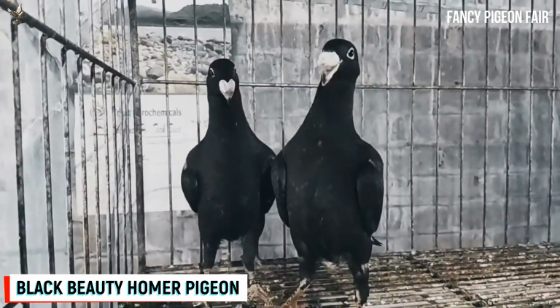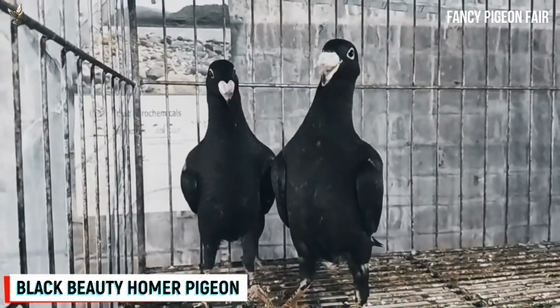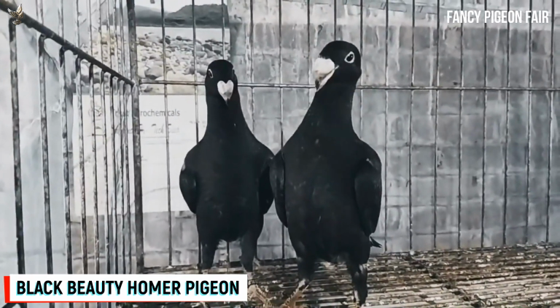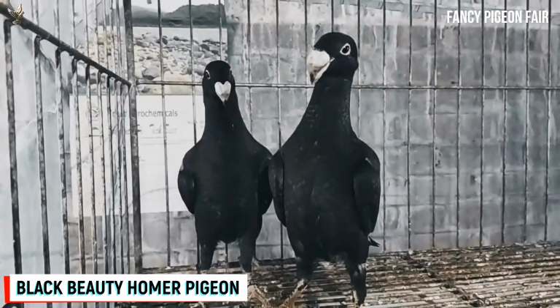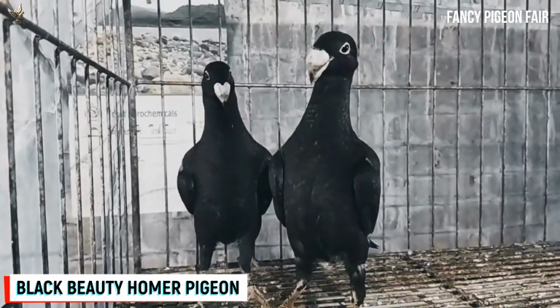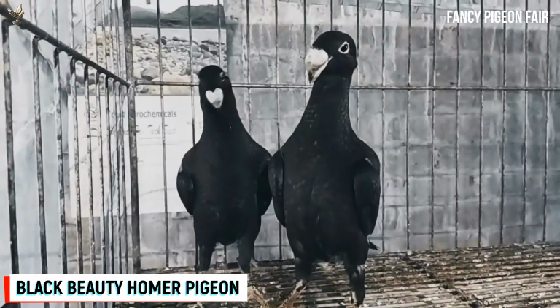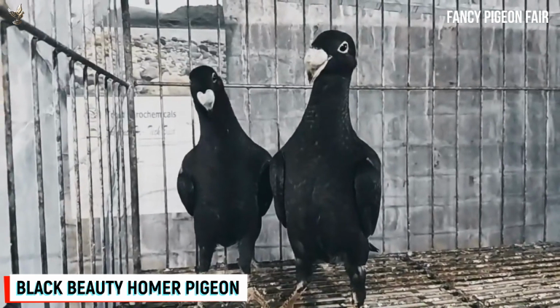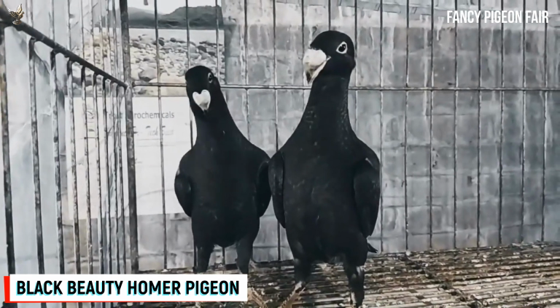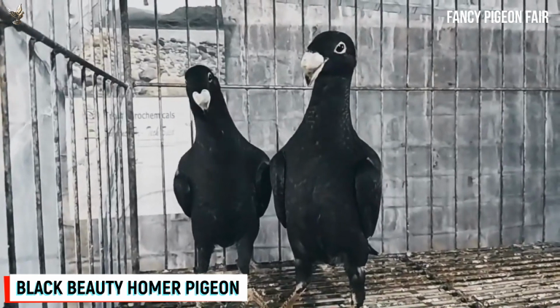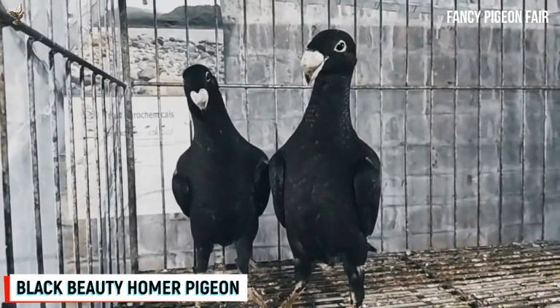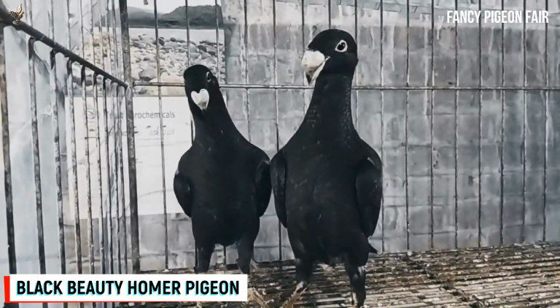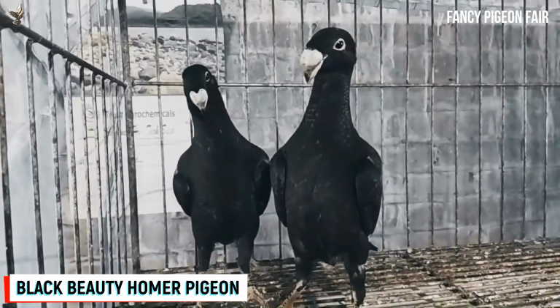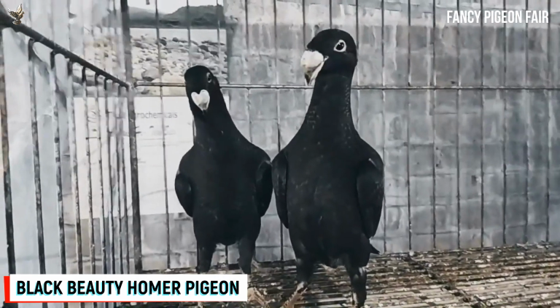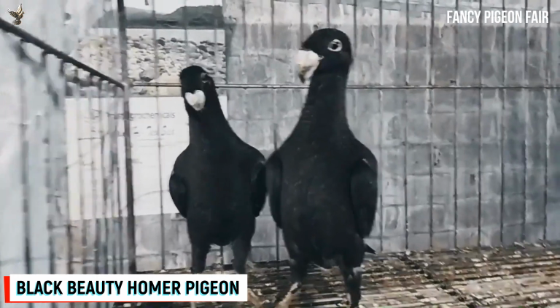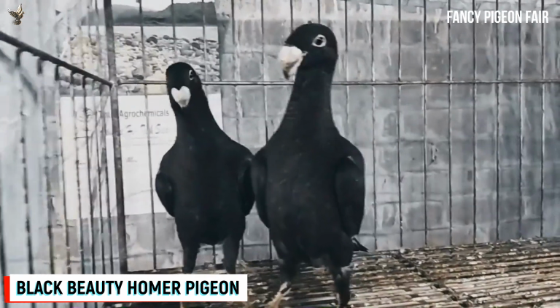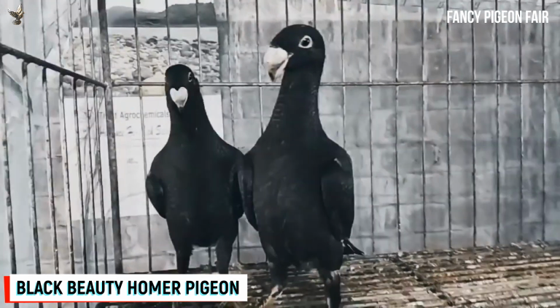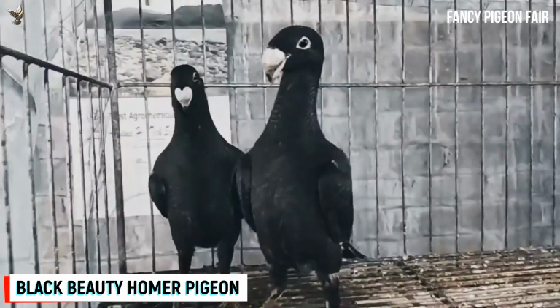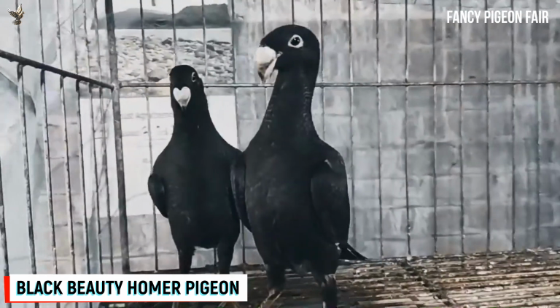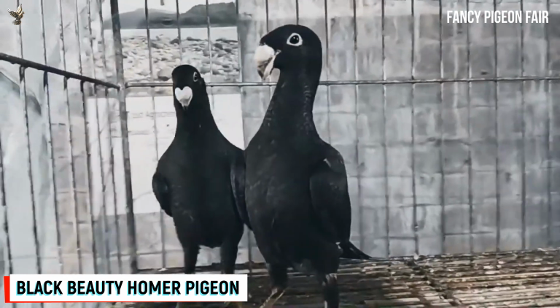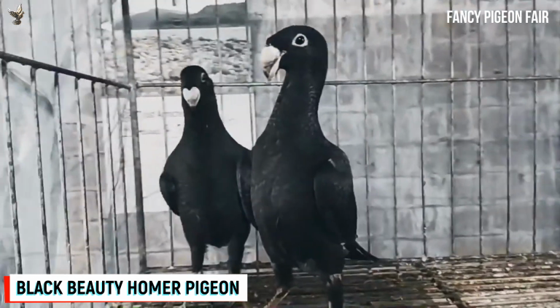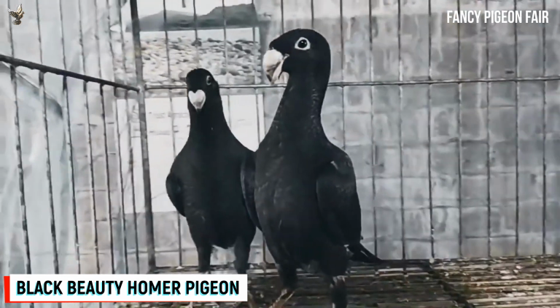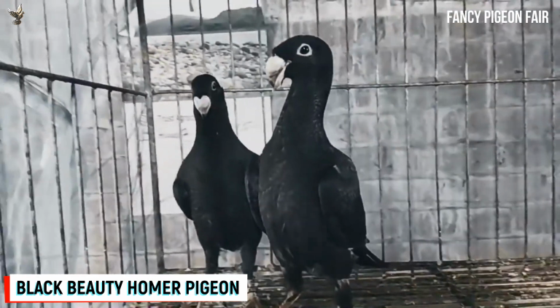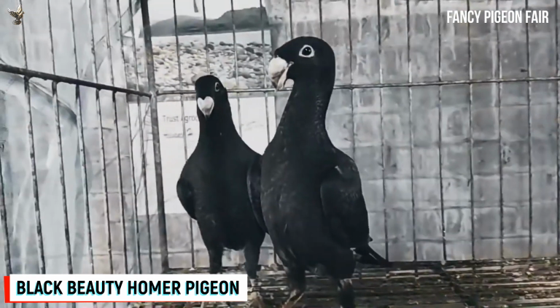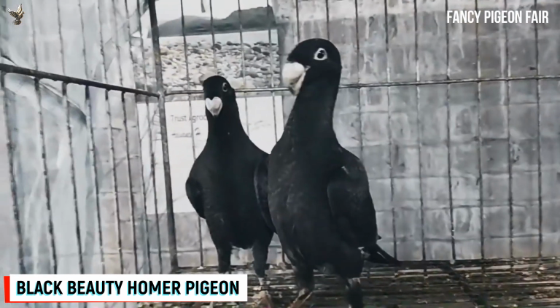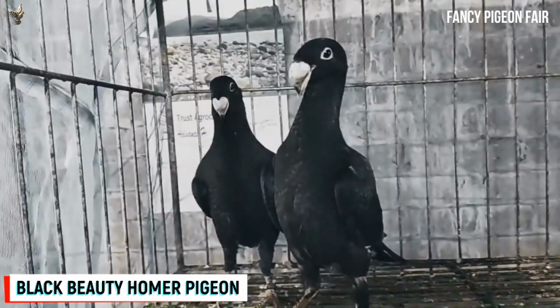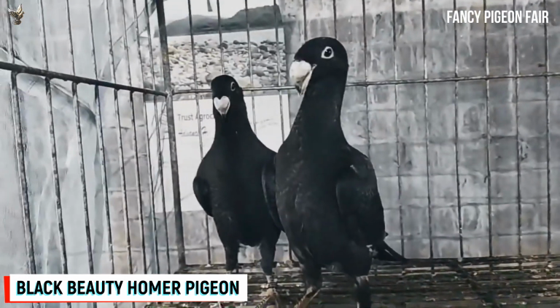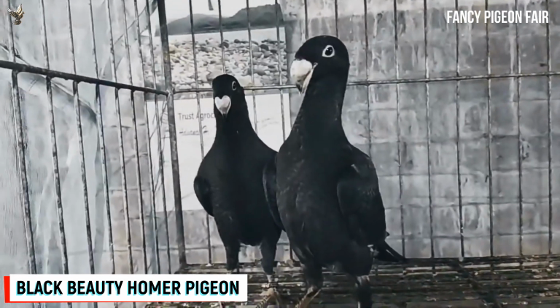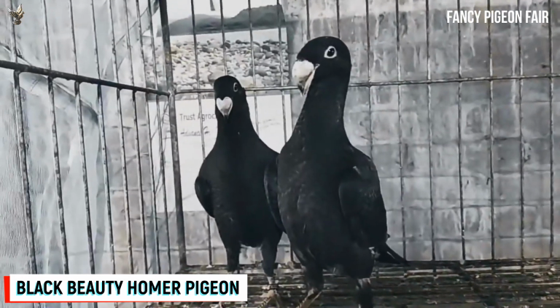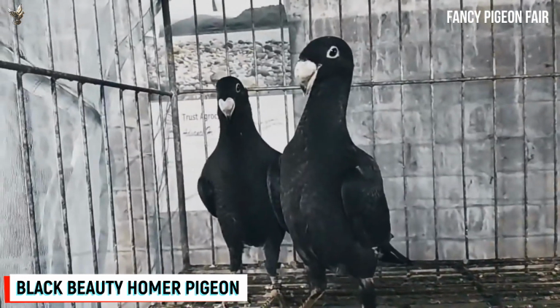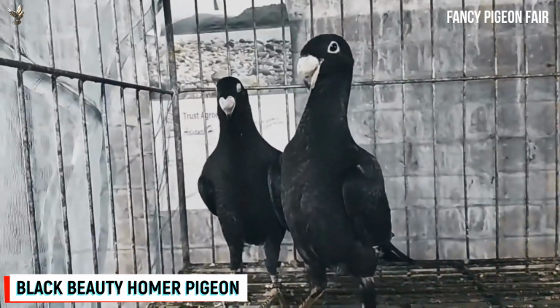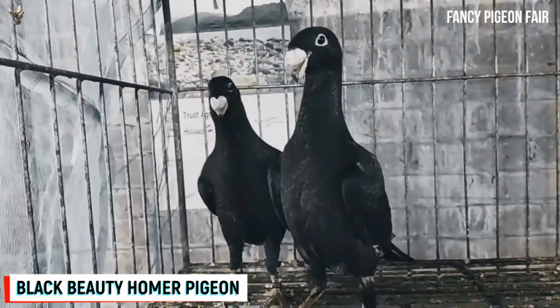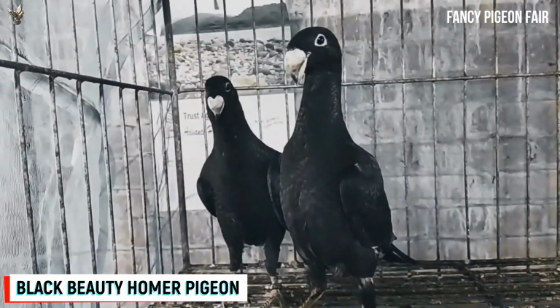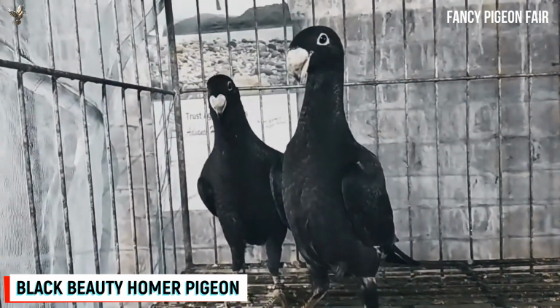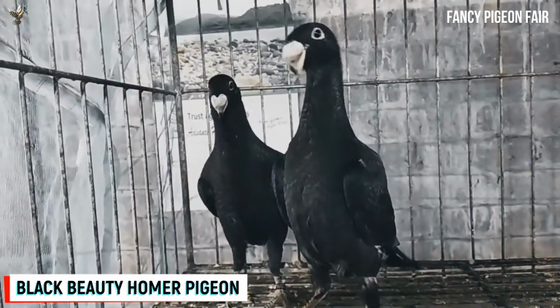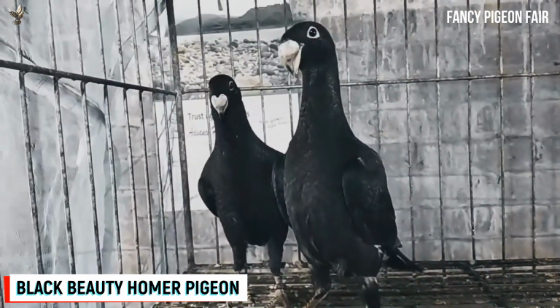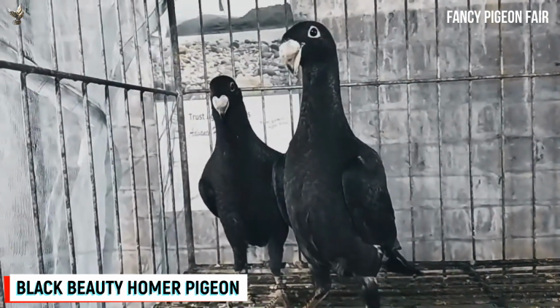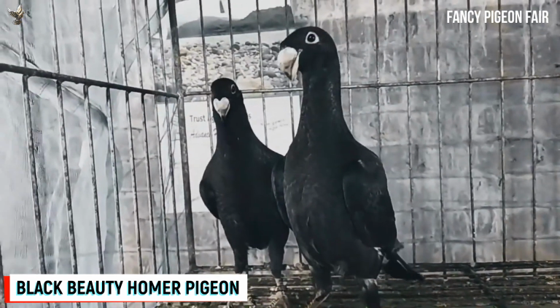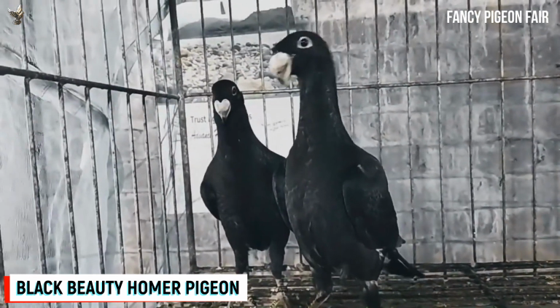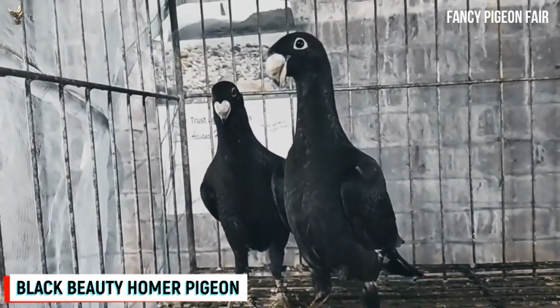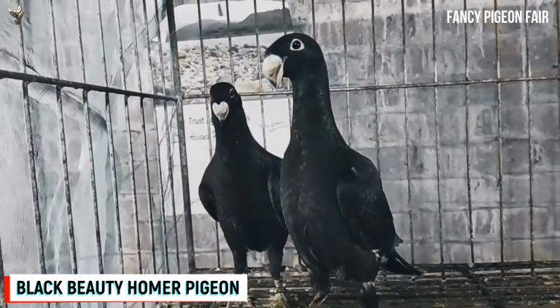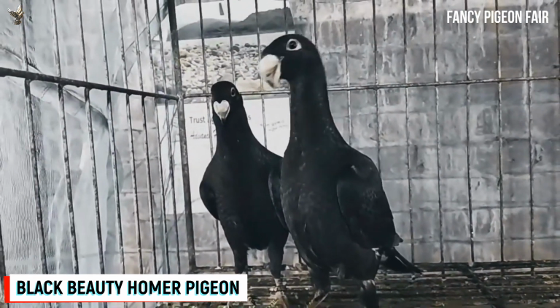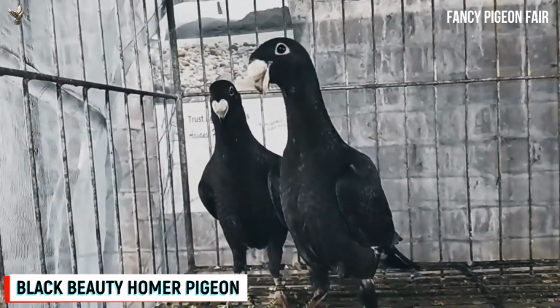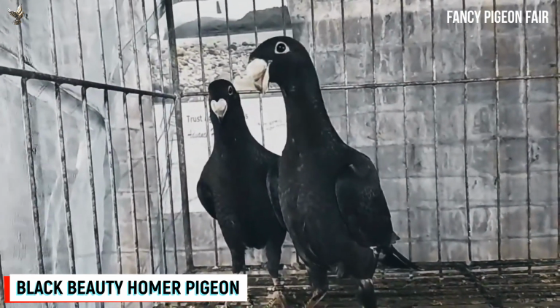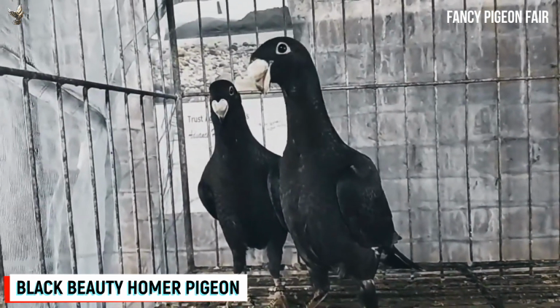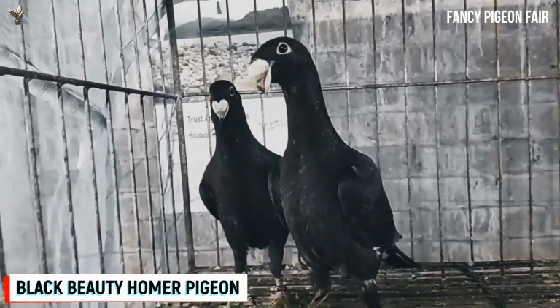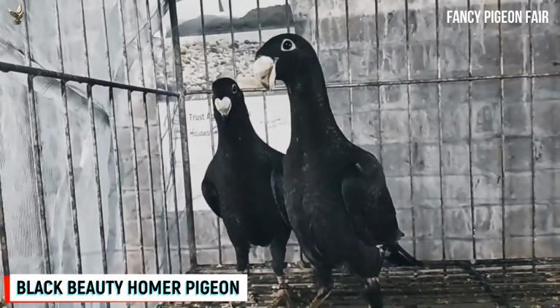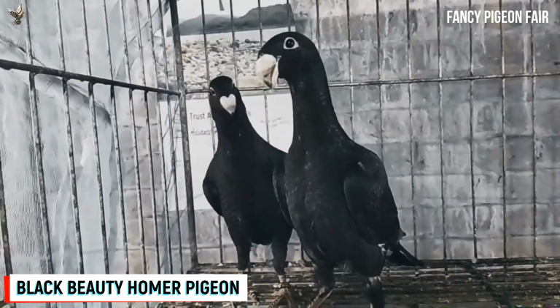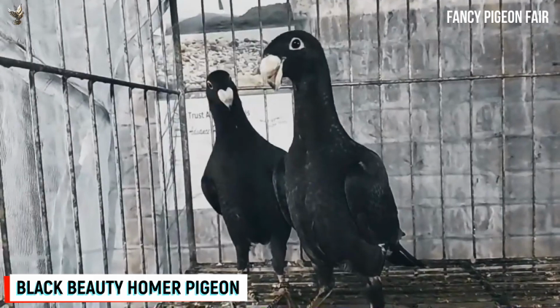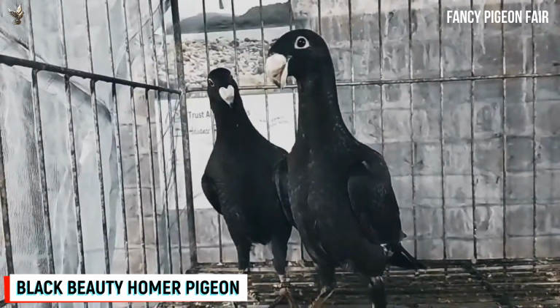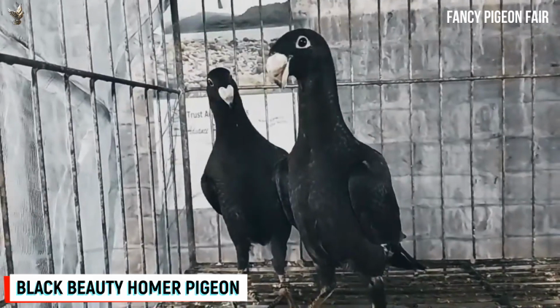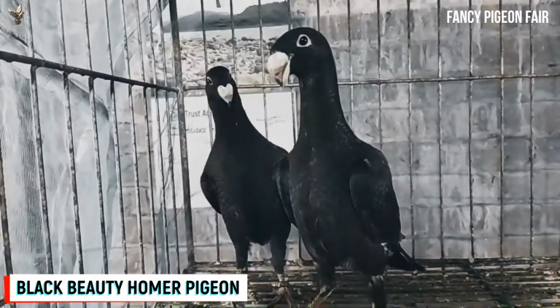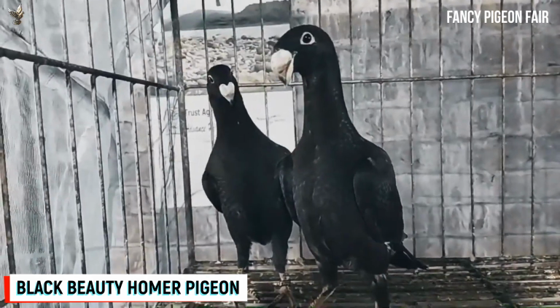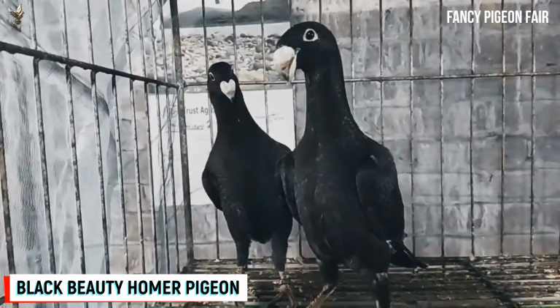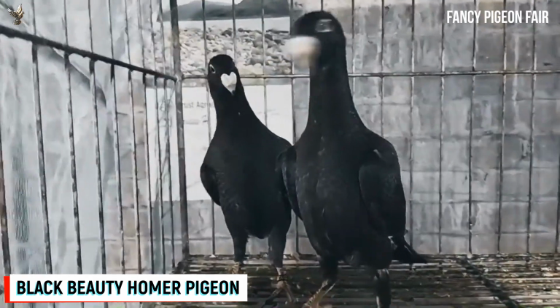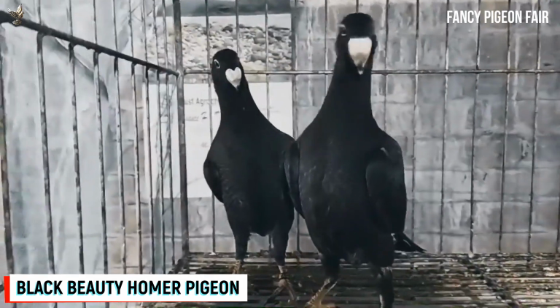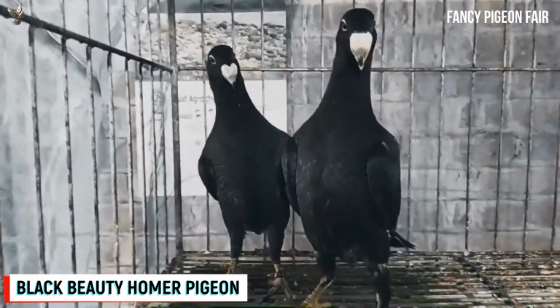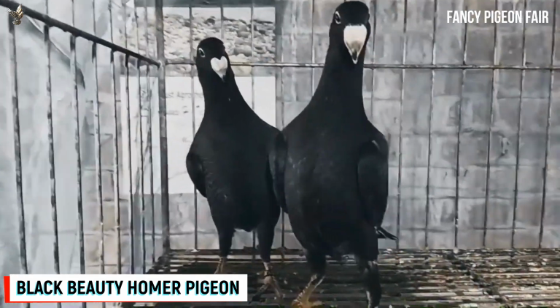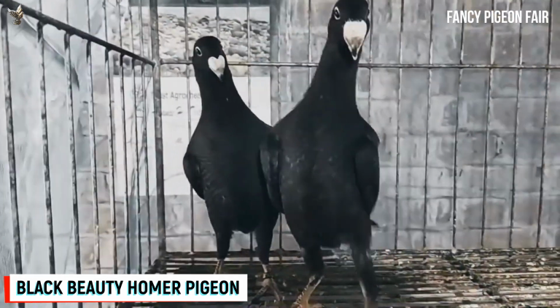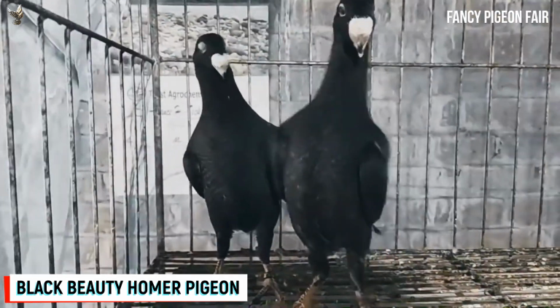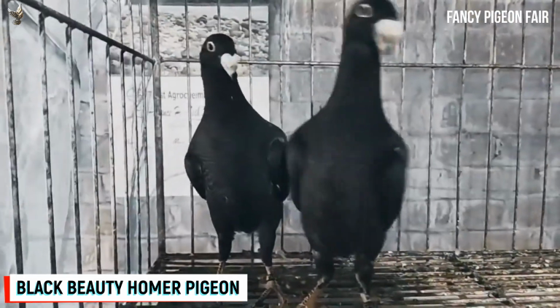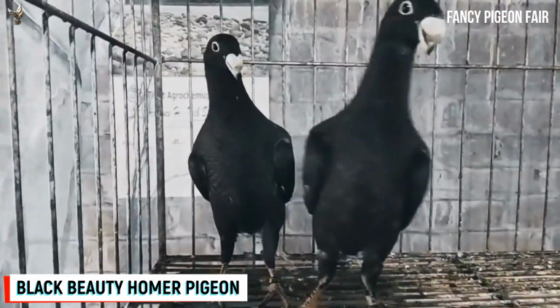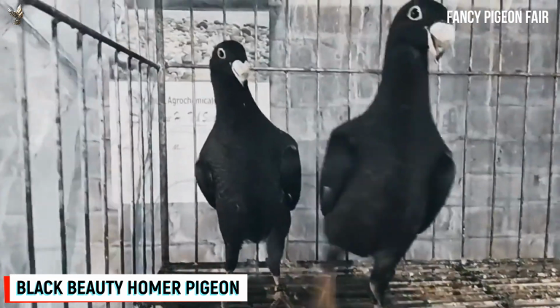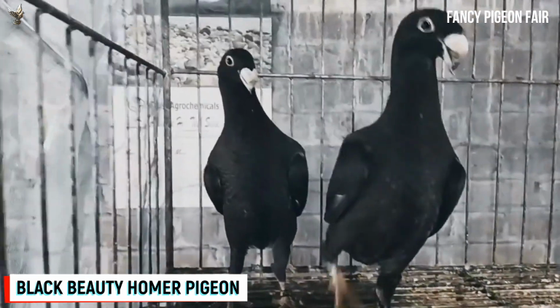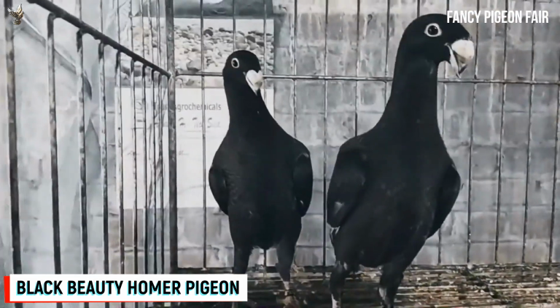This pigeon breed appears in many other colors and patterns, including self in black, grilled, beard, burles, checkered, white beard, red, yellow, and others.